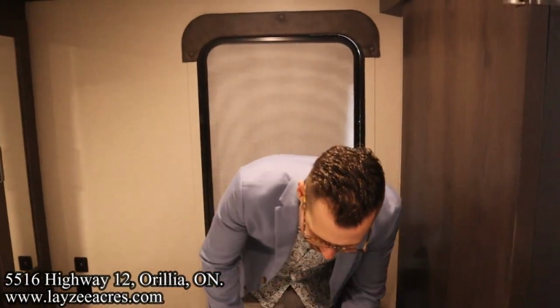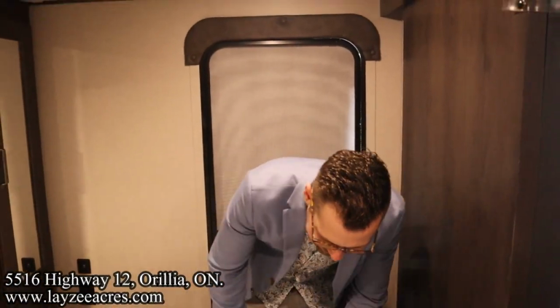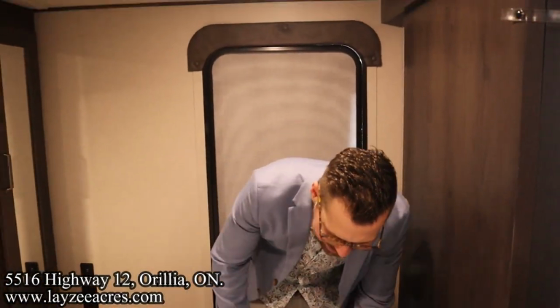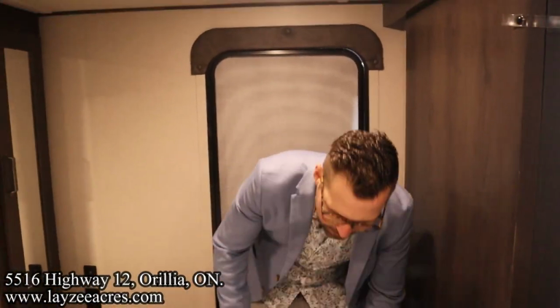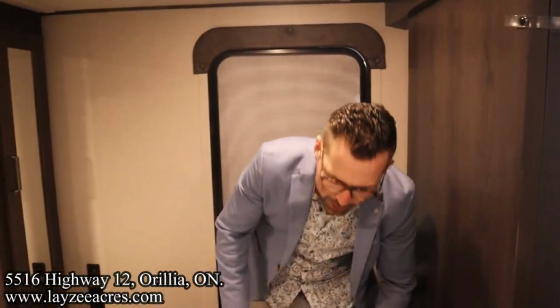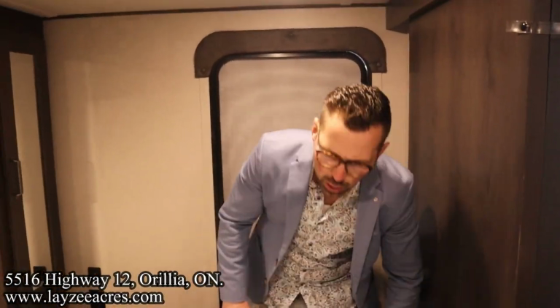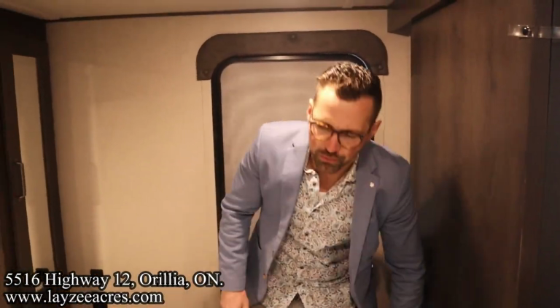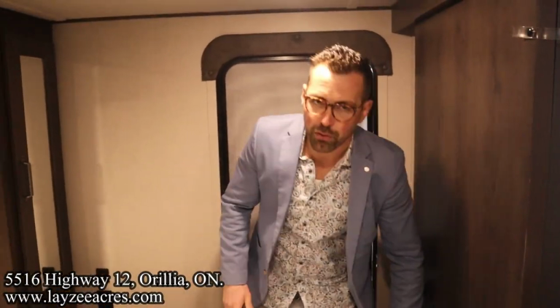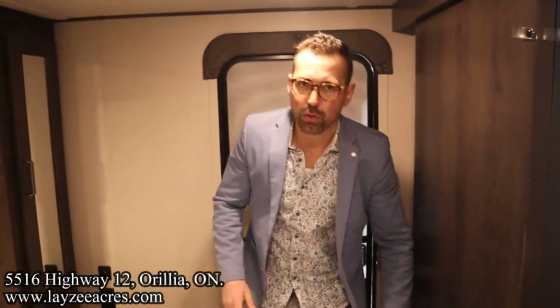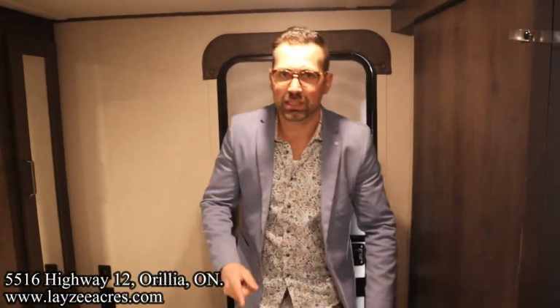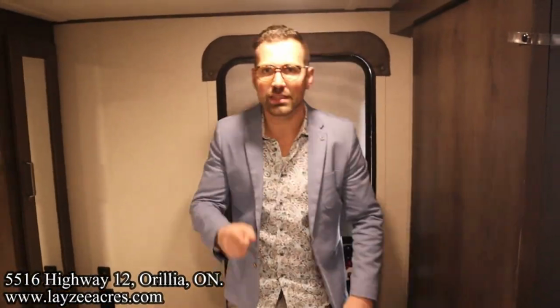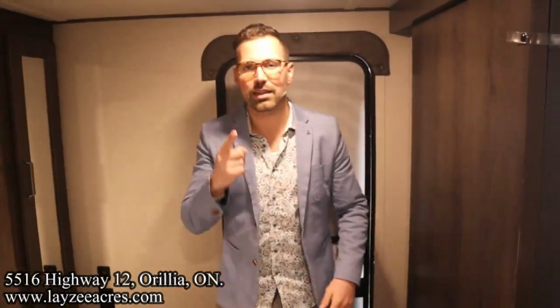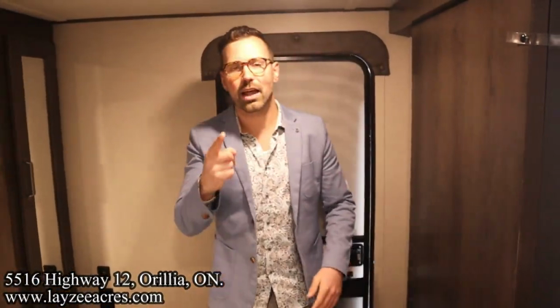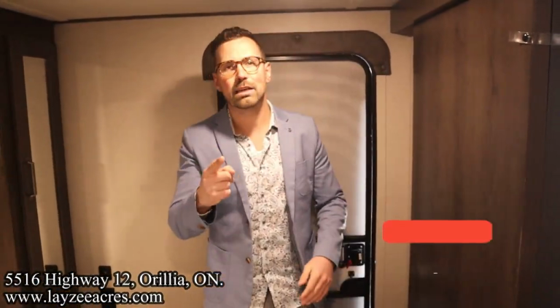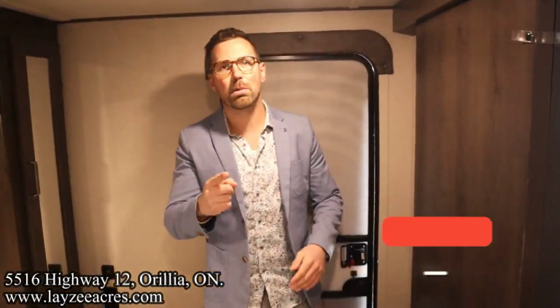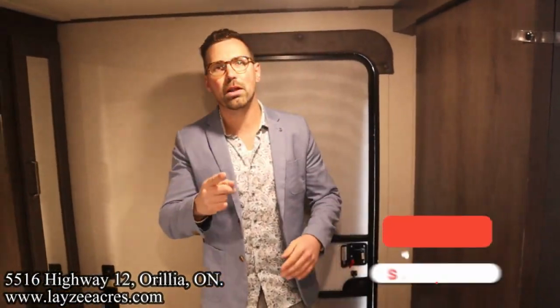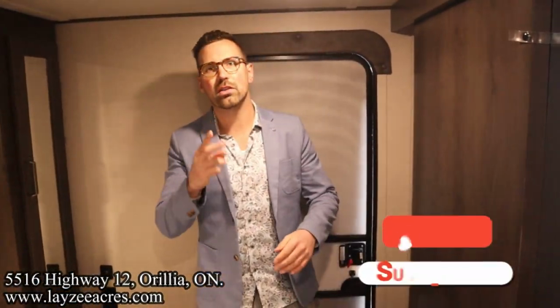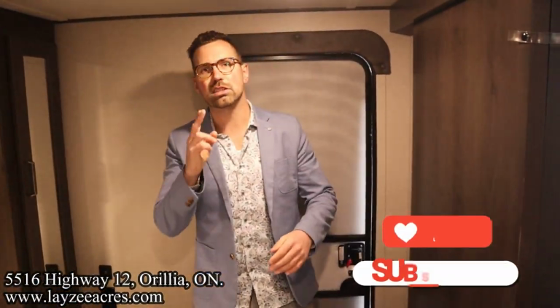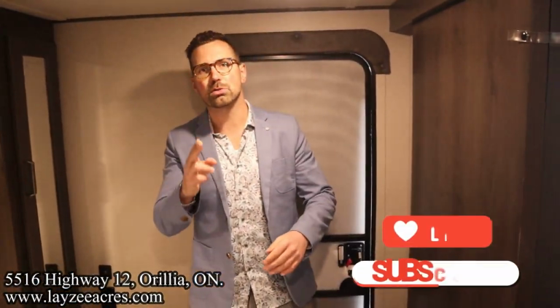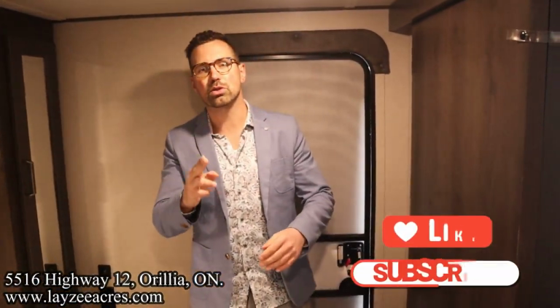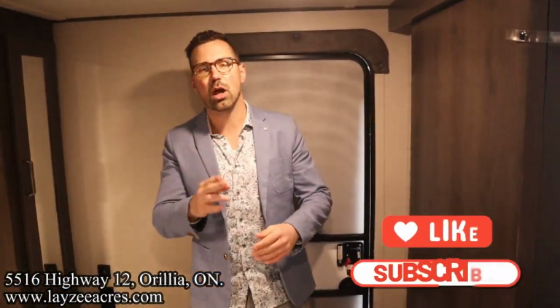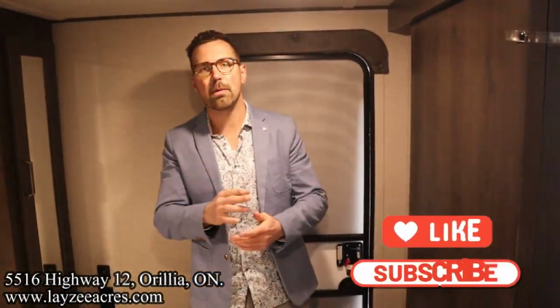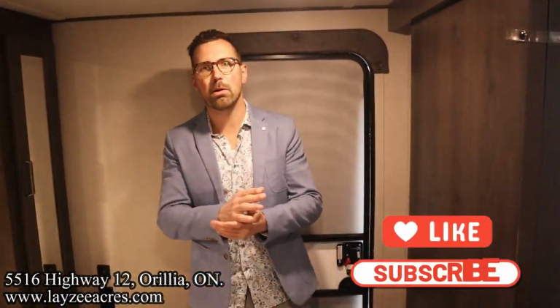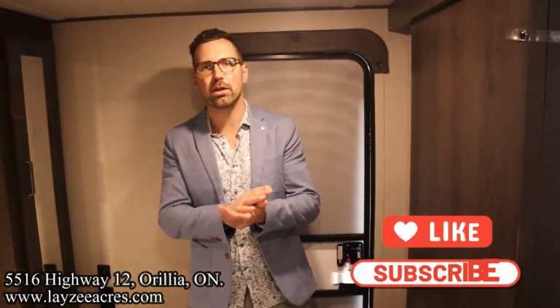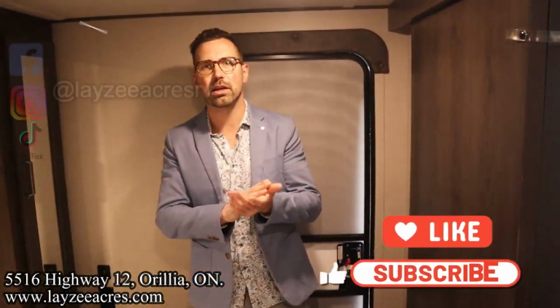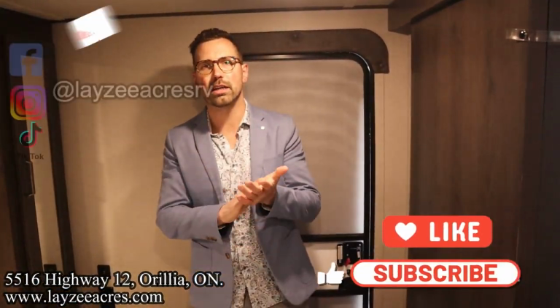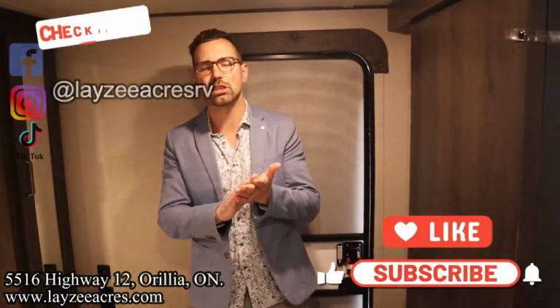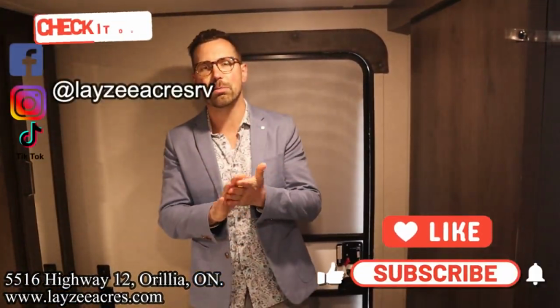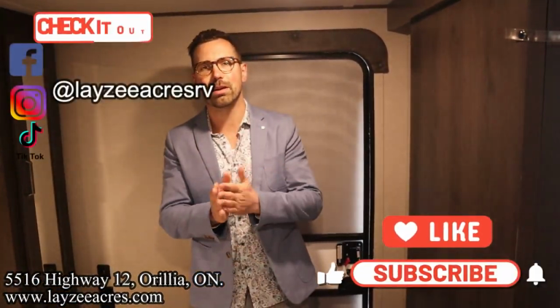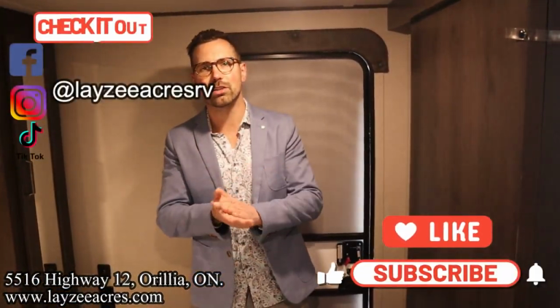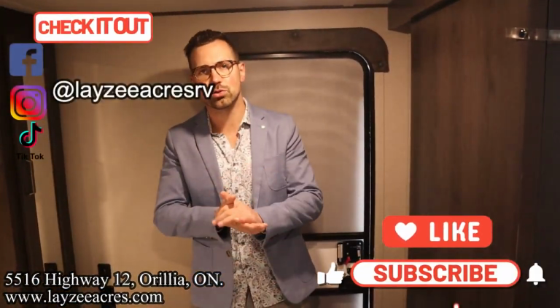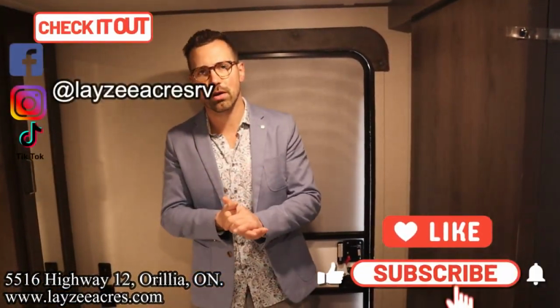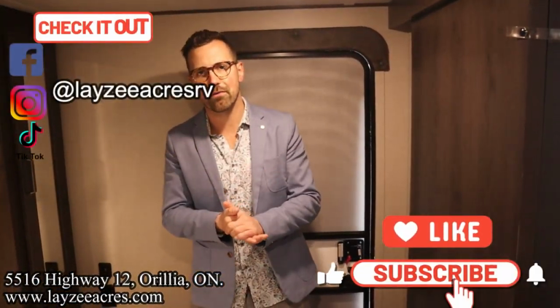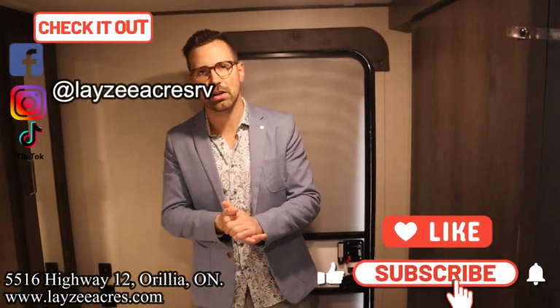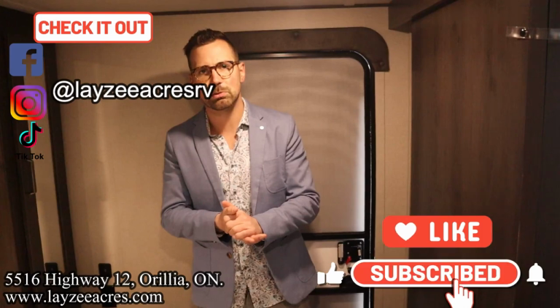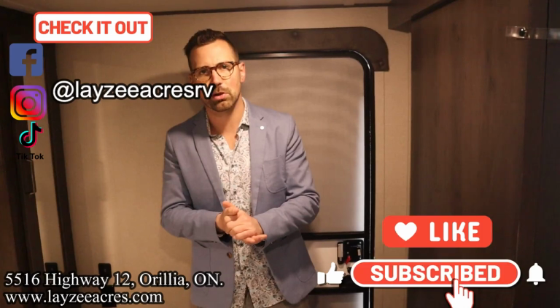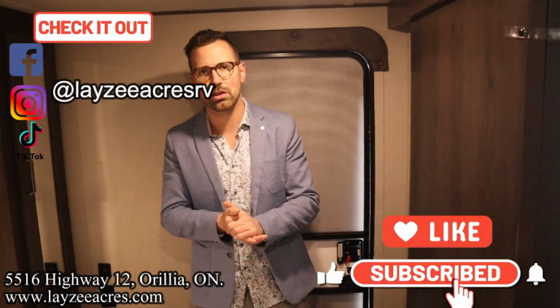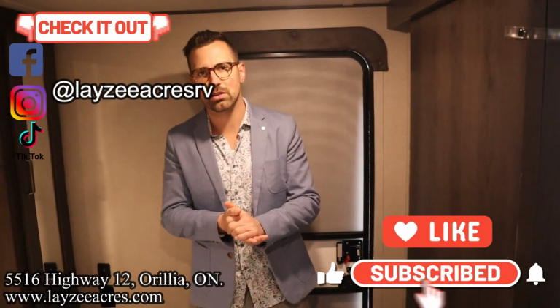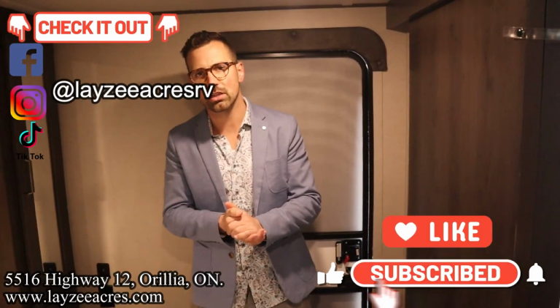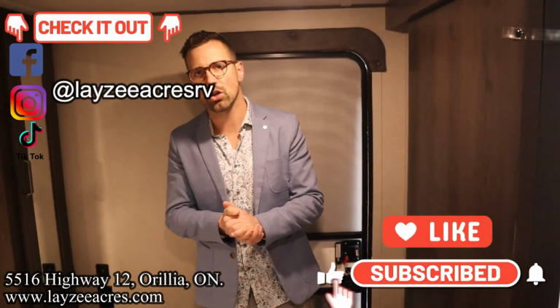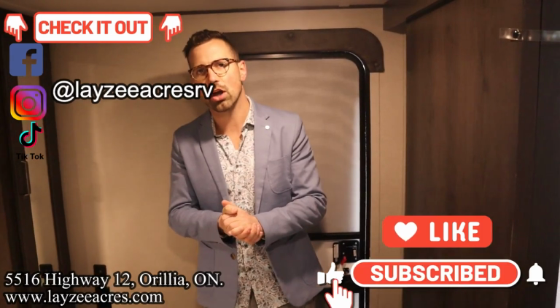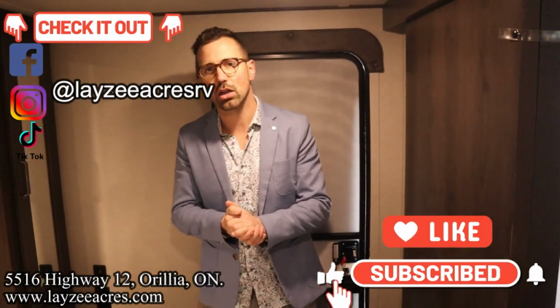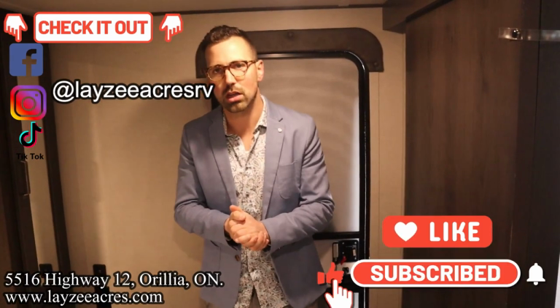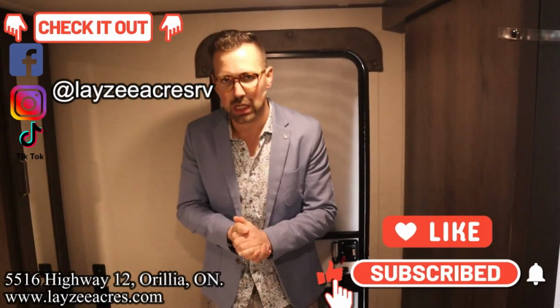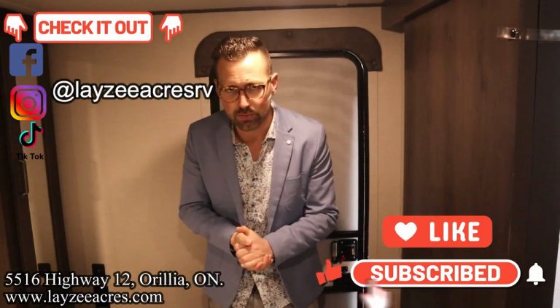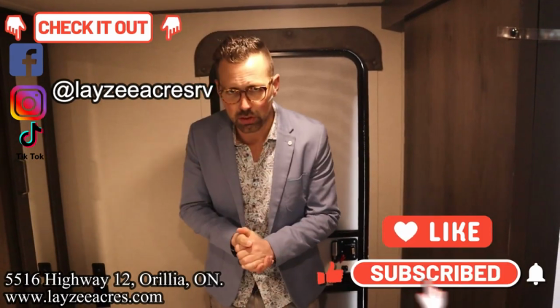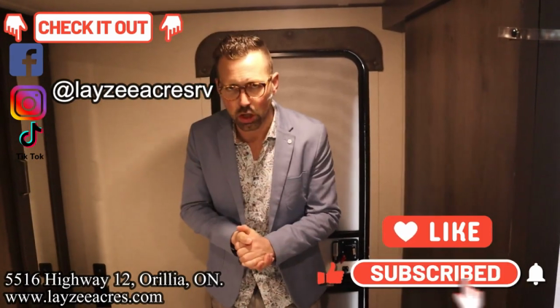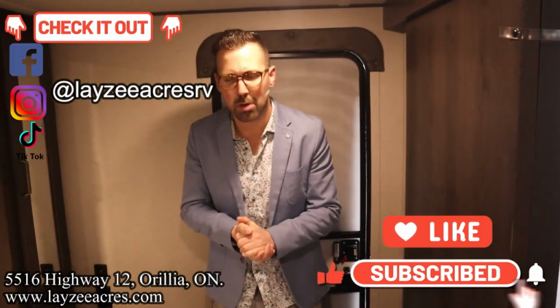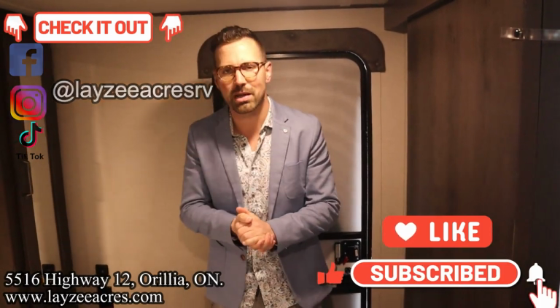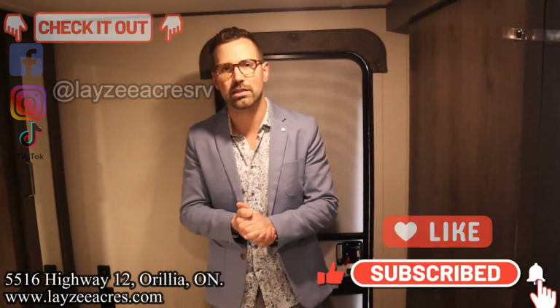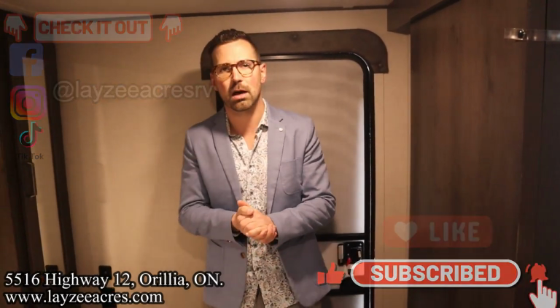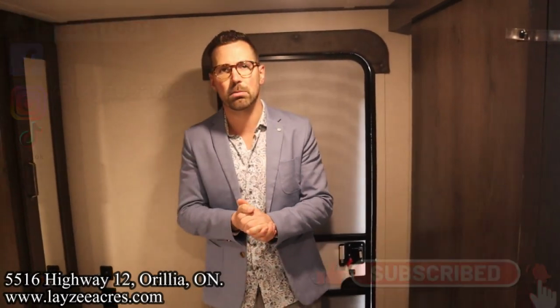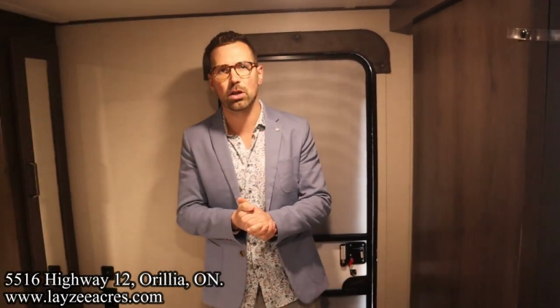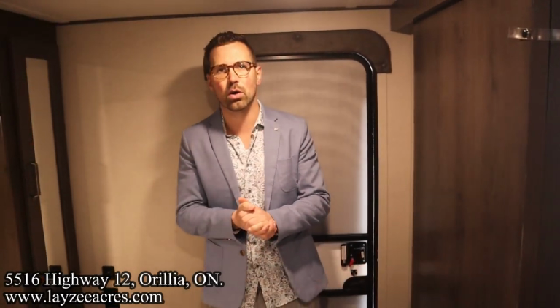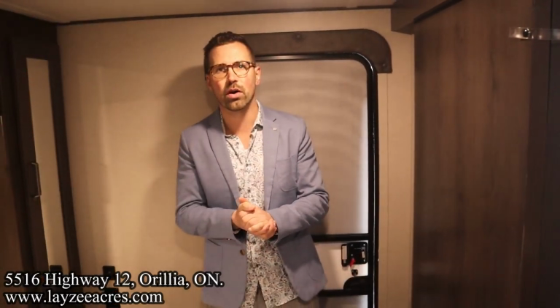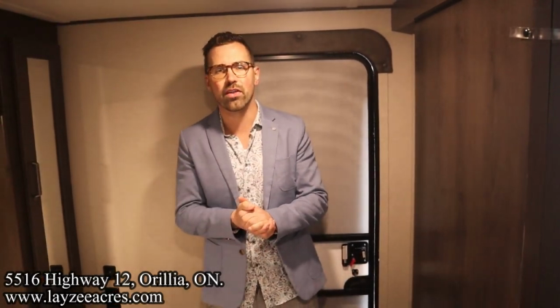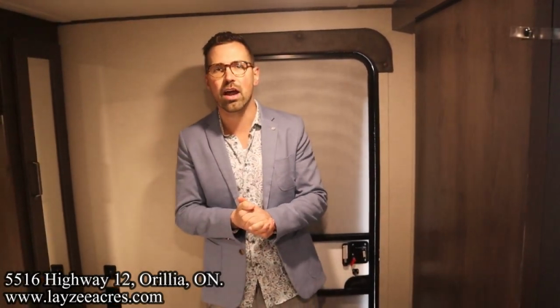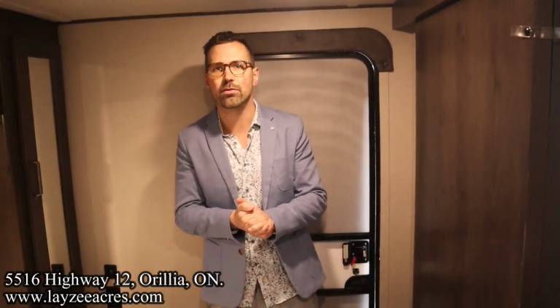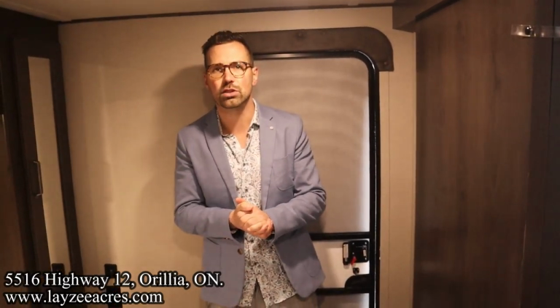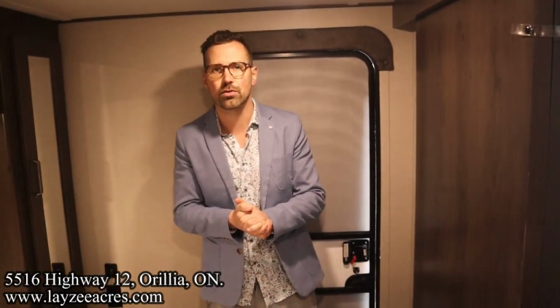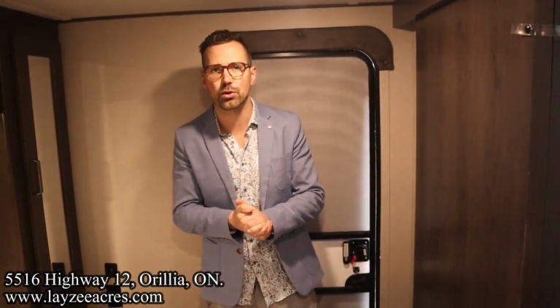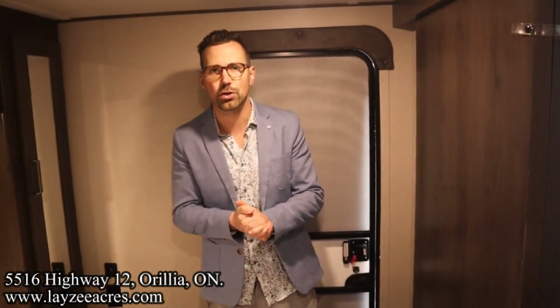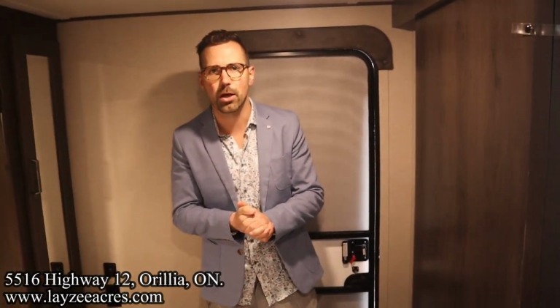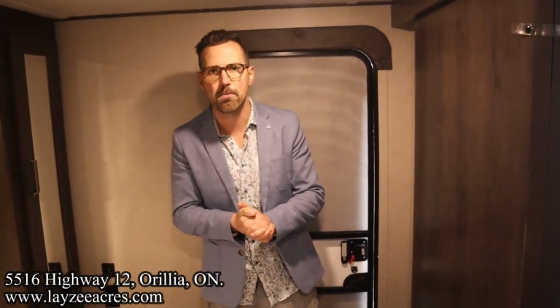That's the video, folks. Hit the like button and the subscribe button. Hit us up on Instagram, Facebook, and TikTok. Leave us a comment down below and have yourself a good day.